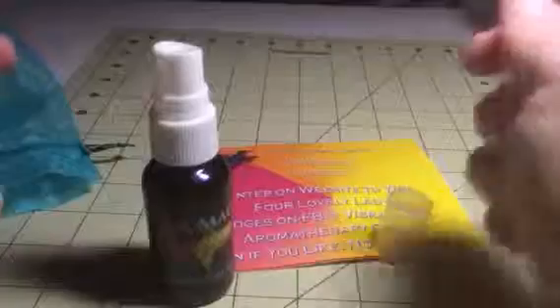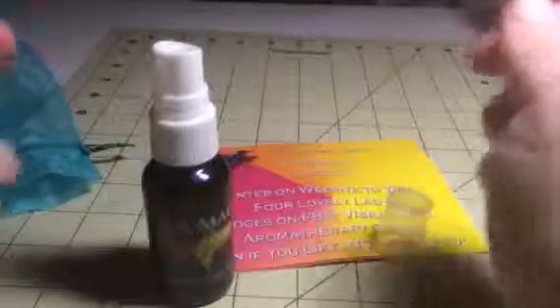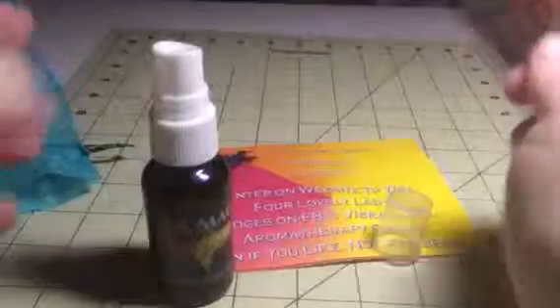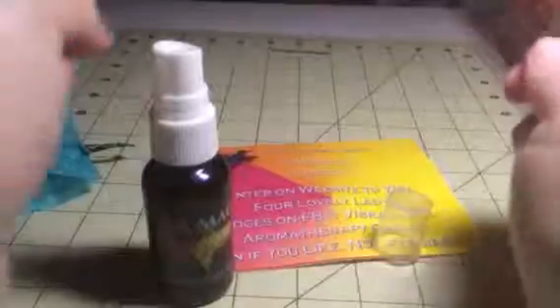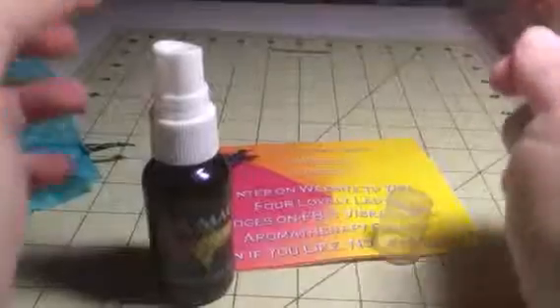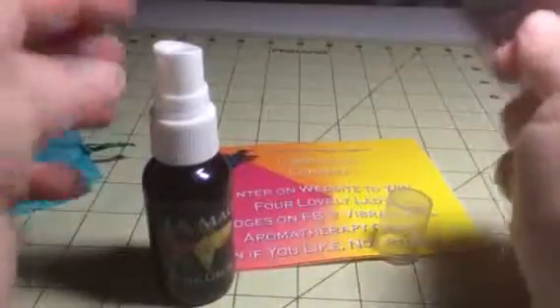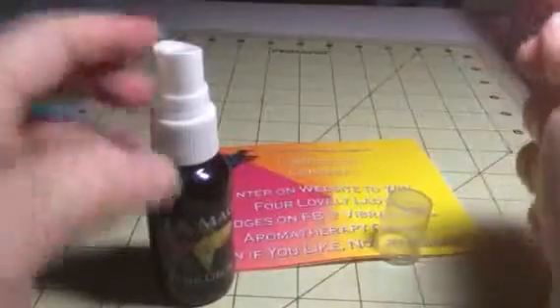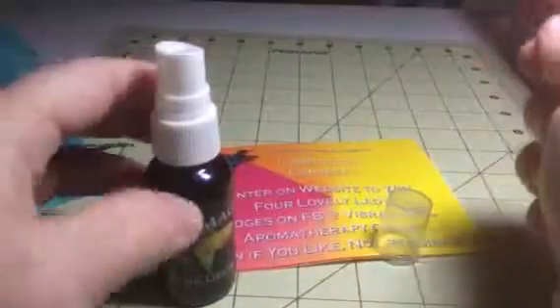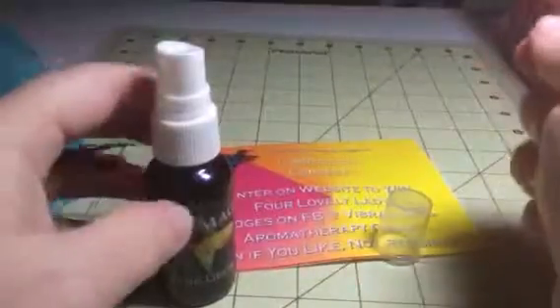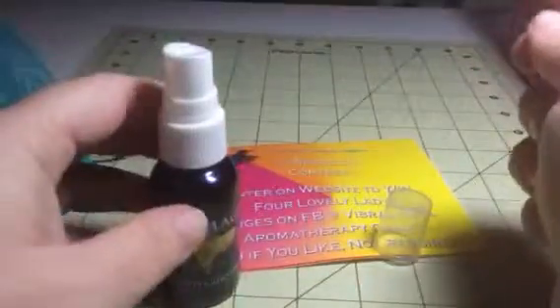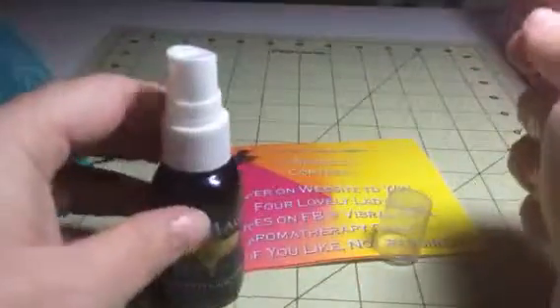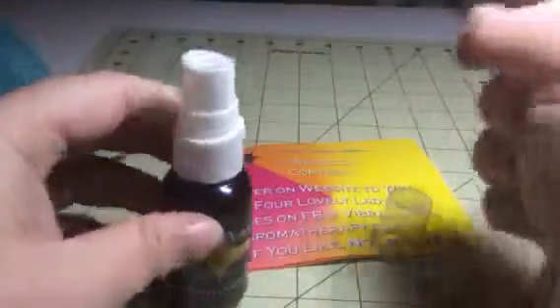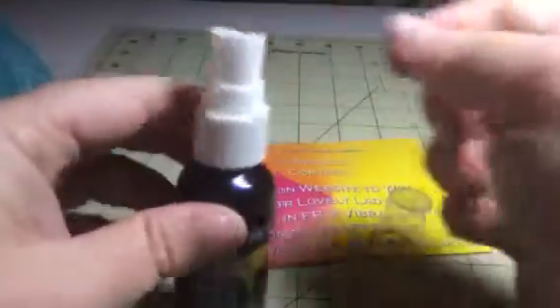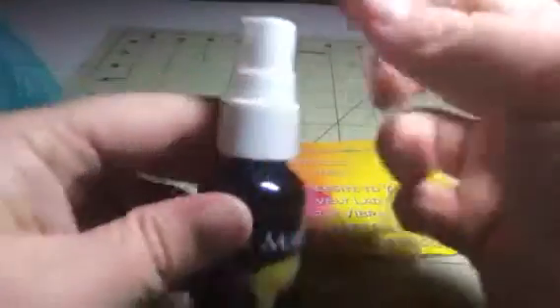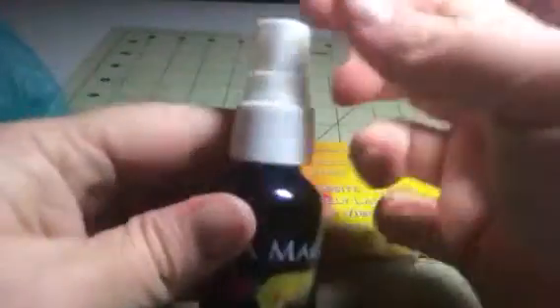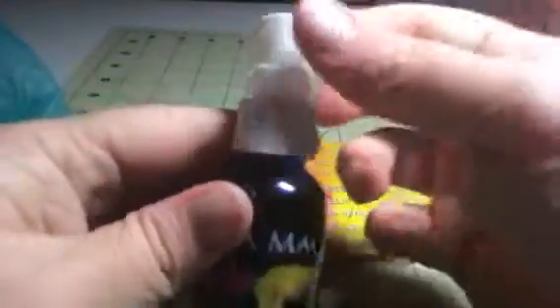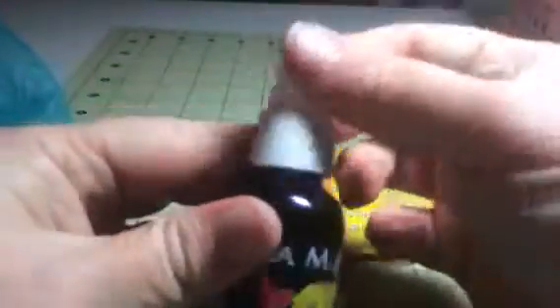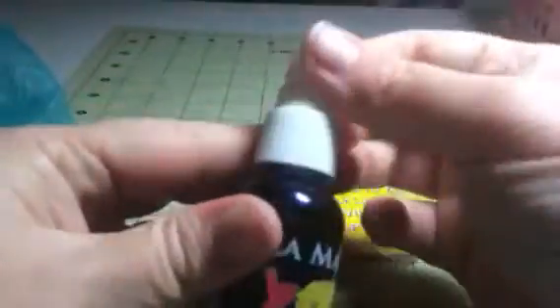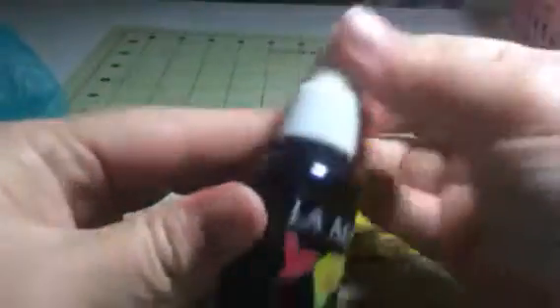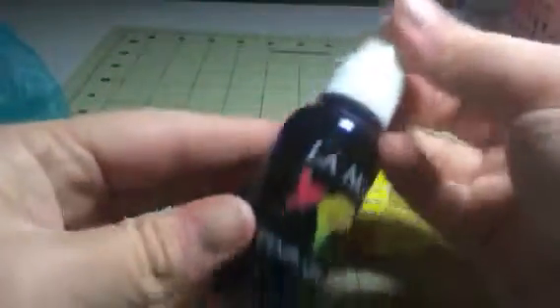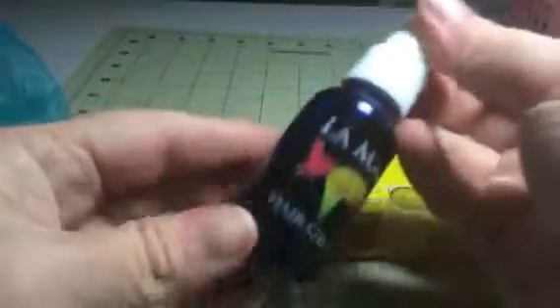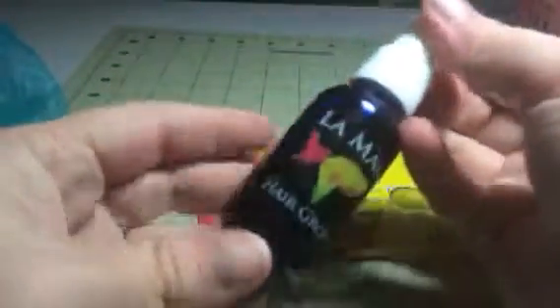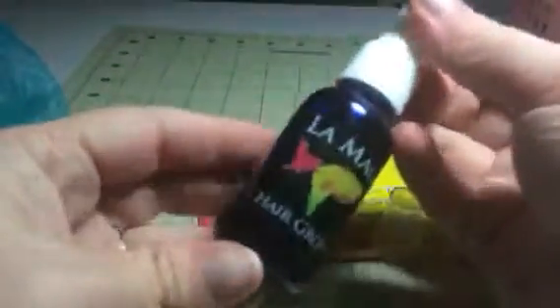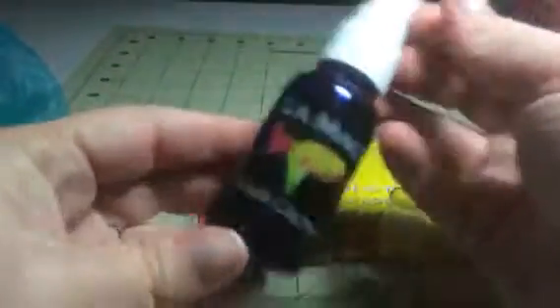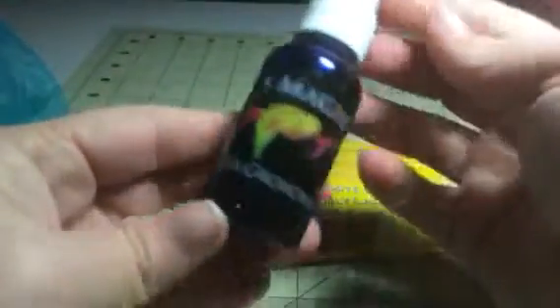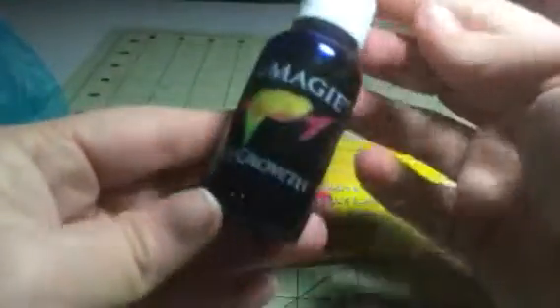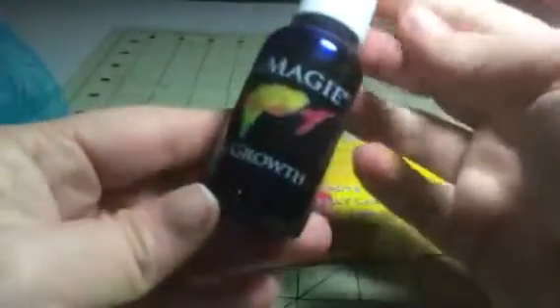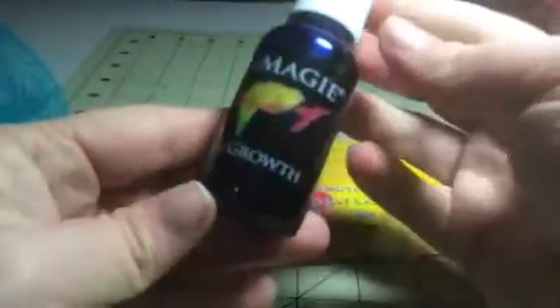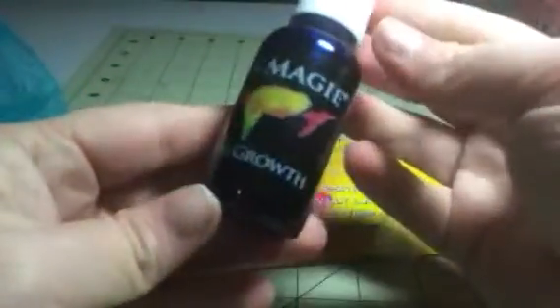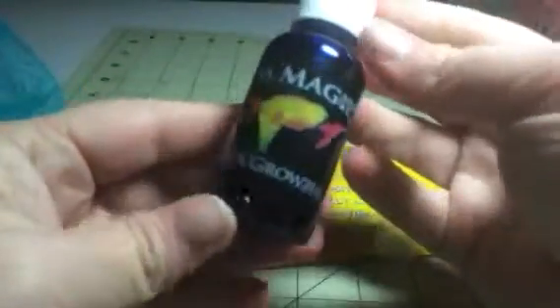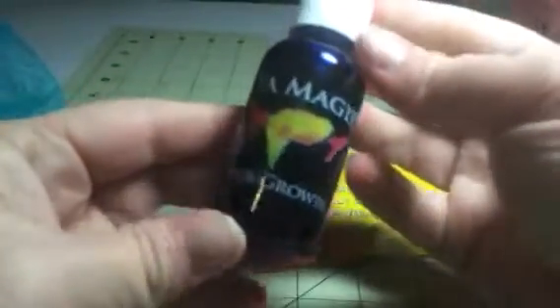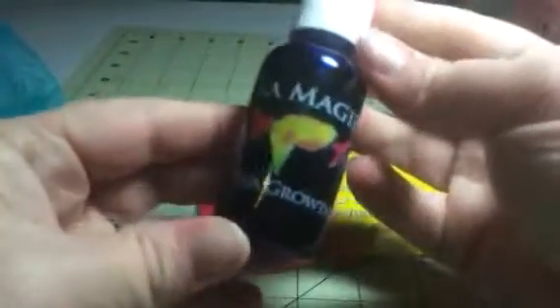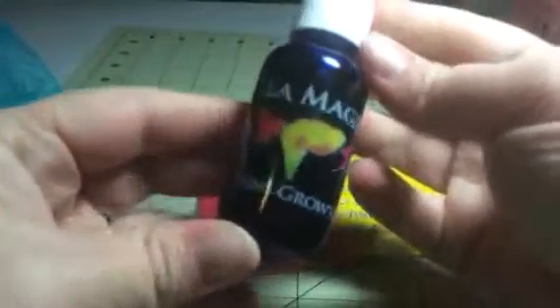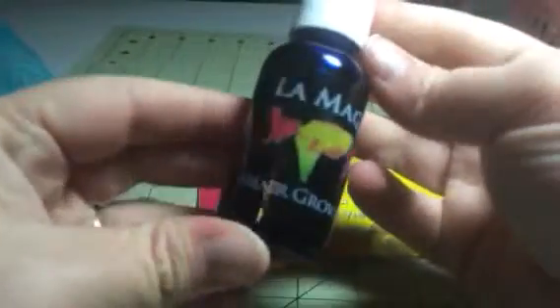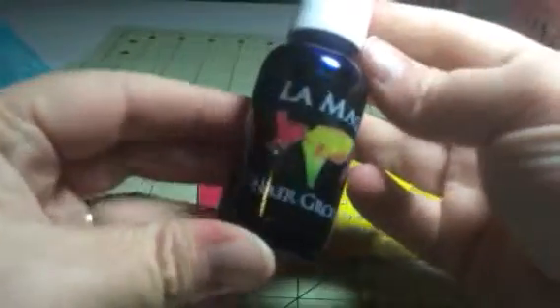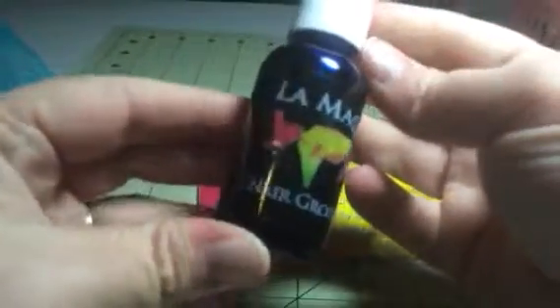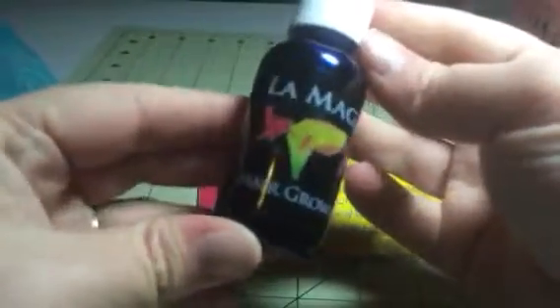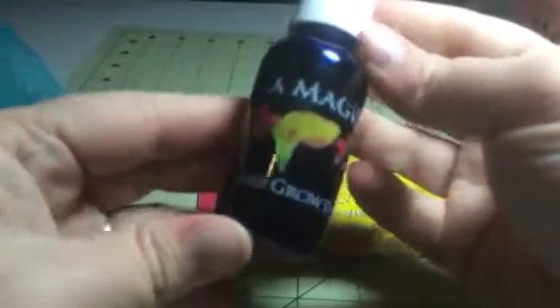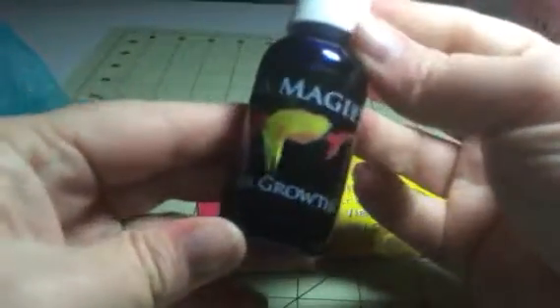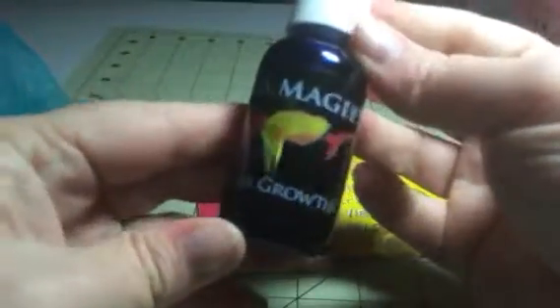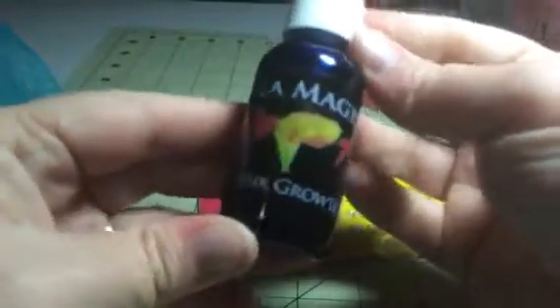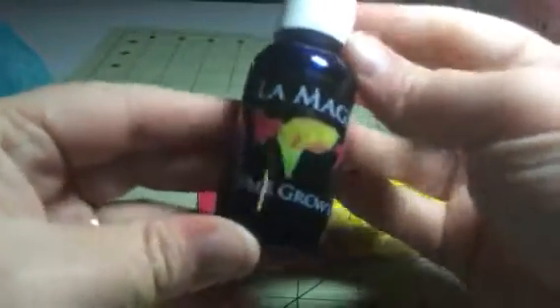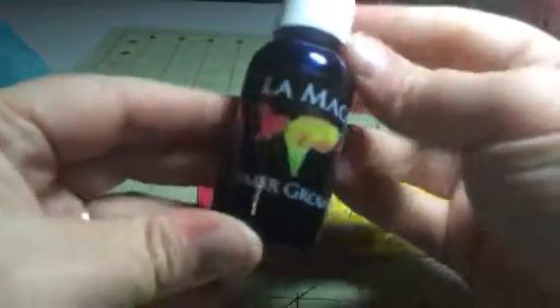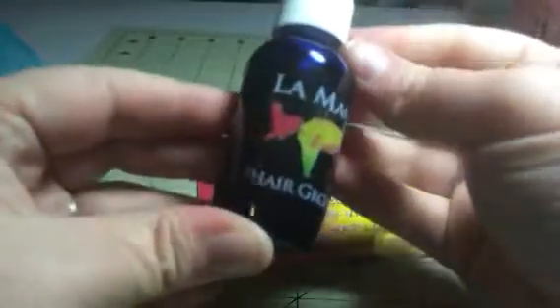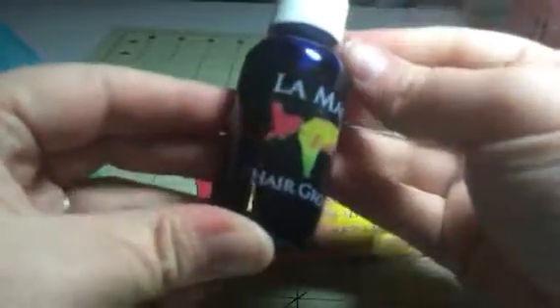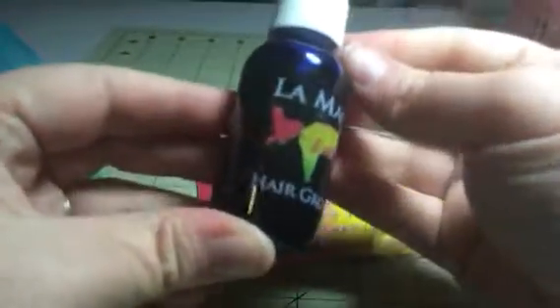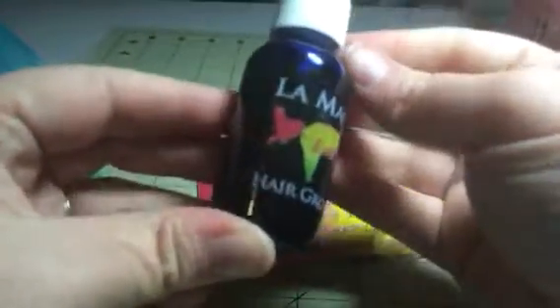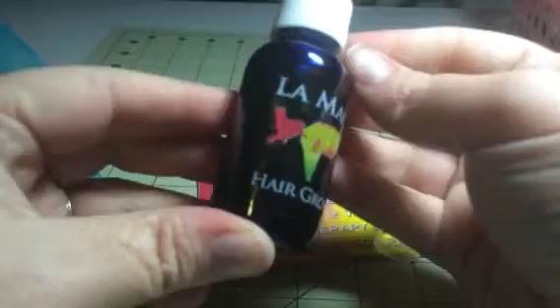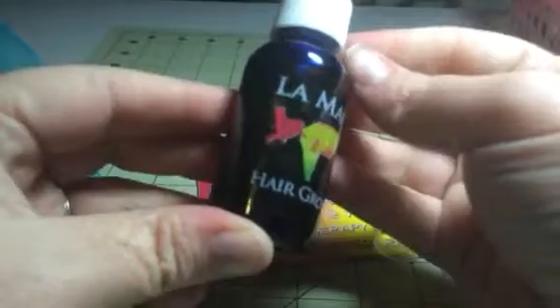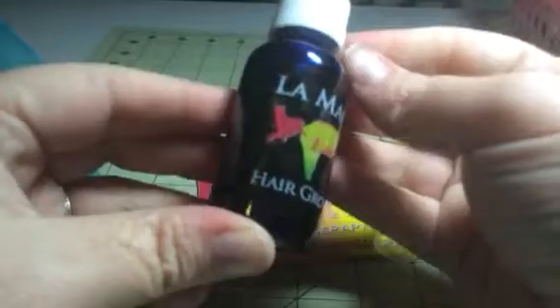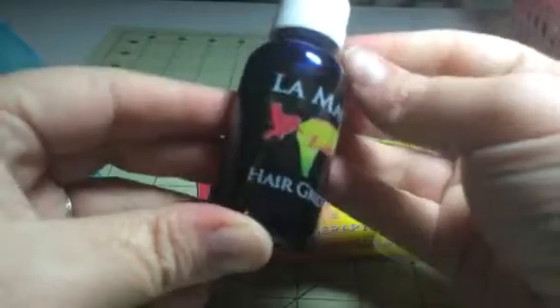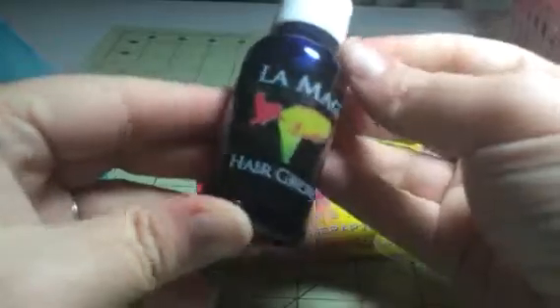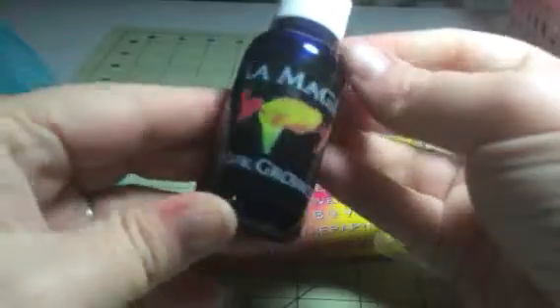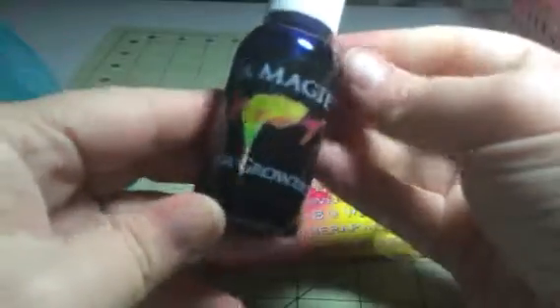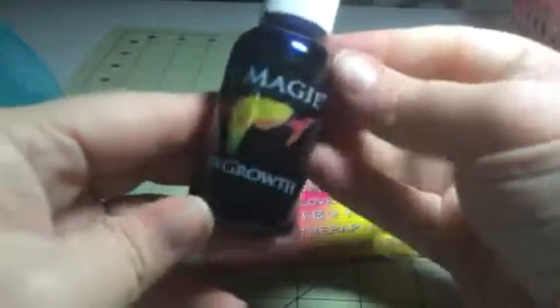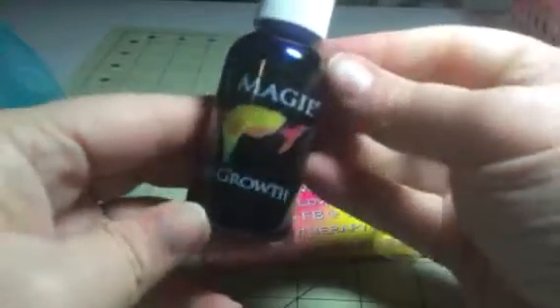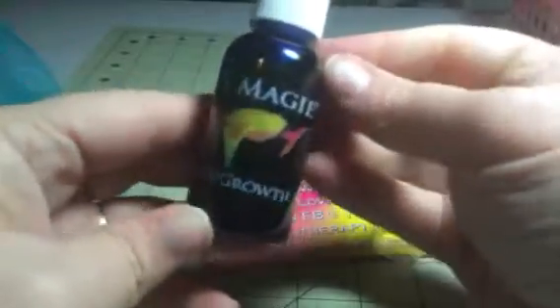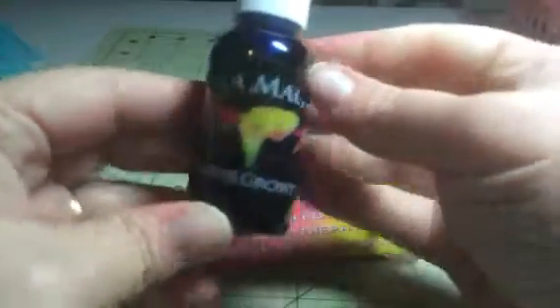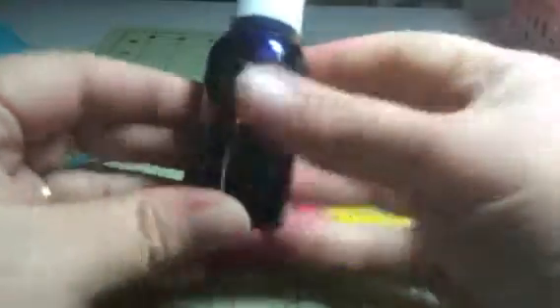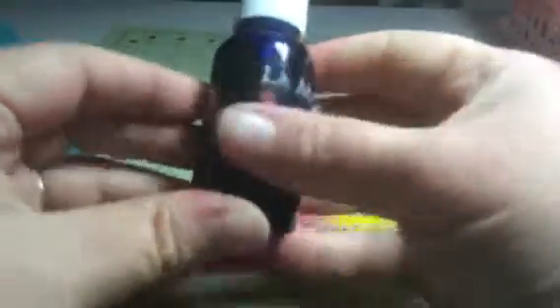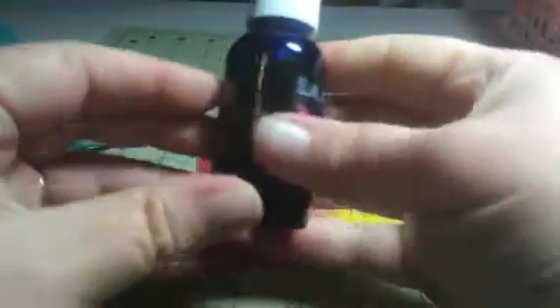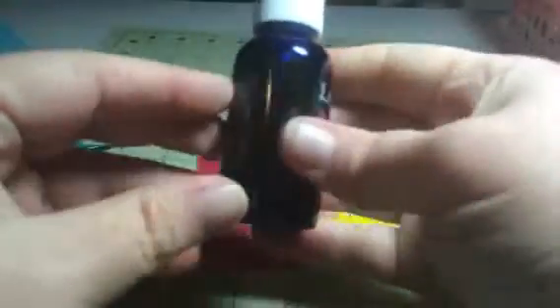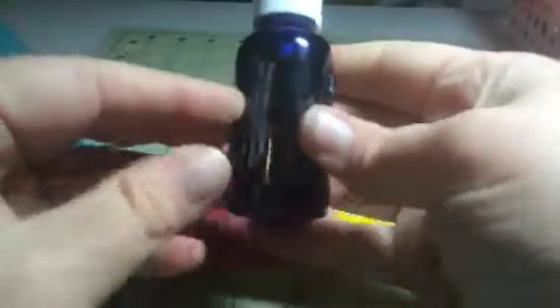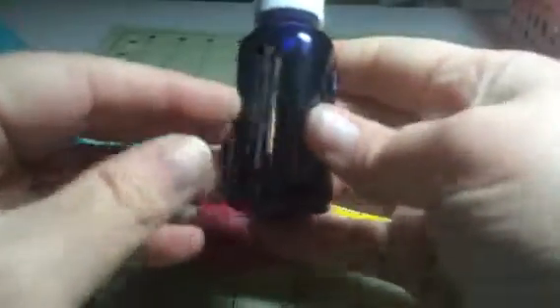Hi everybody, it's Bethany from SootSakesDiva. Today I'm reviewing La Maggi. This is a hair growth serum.